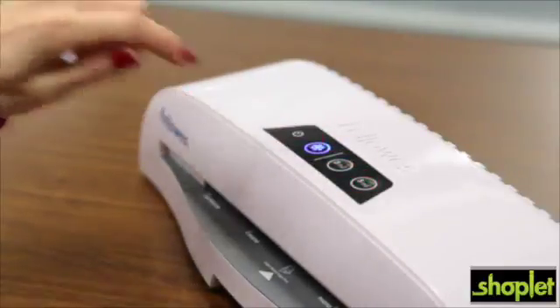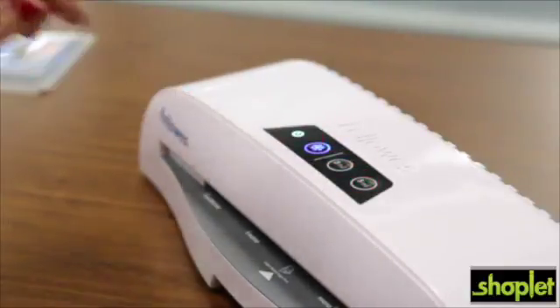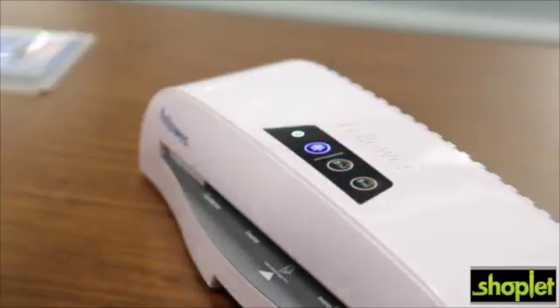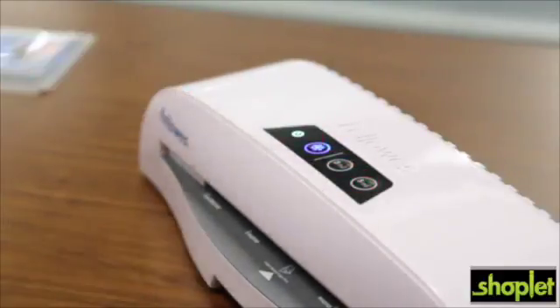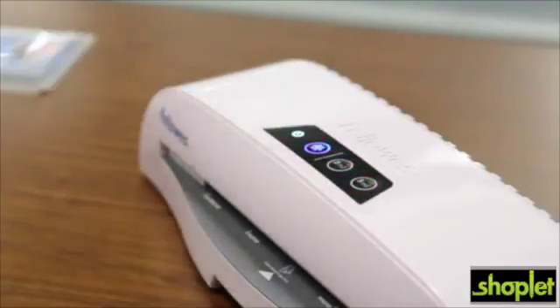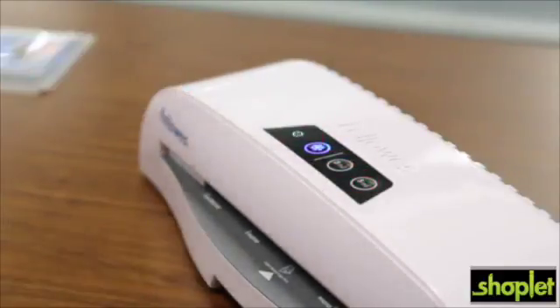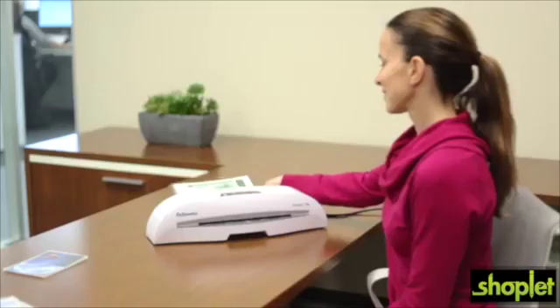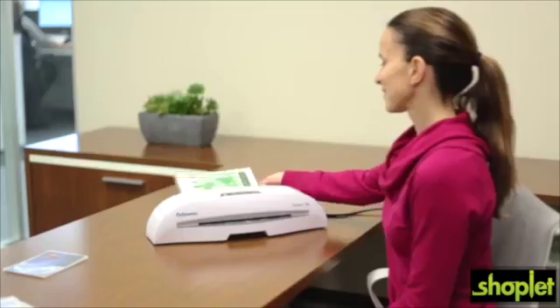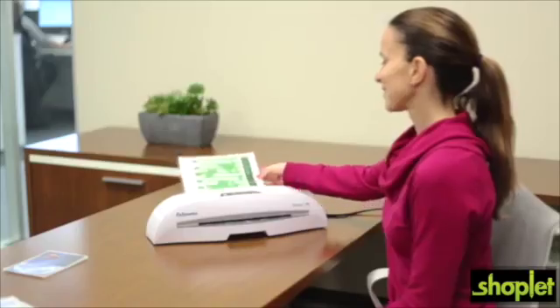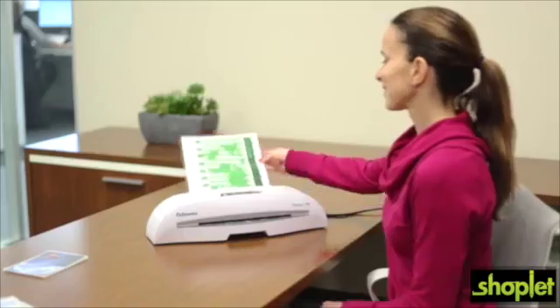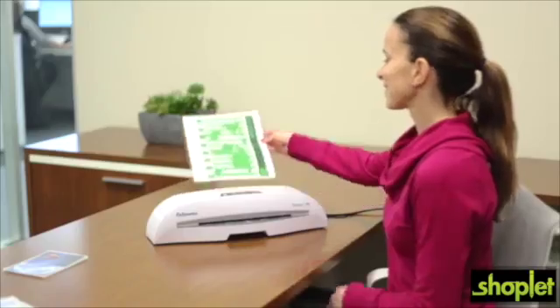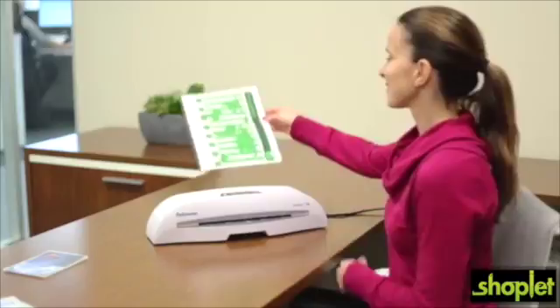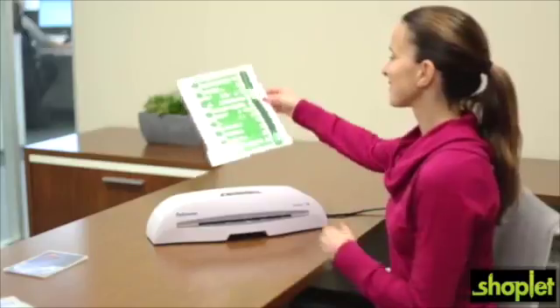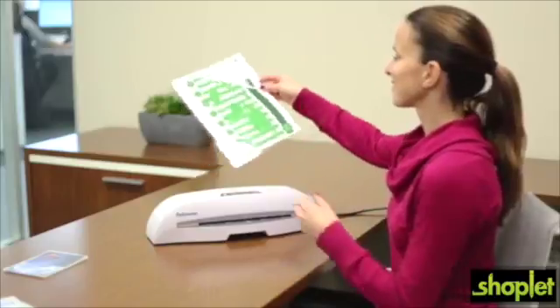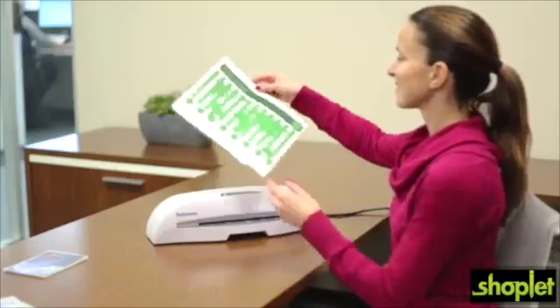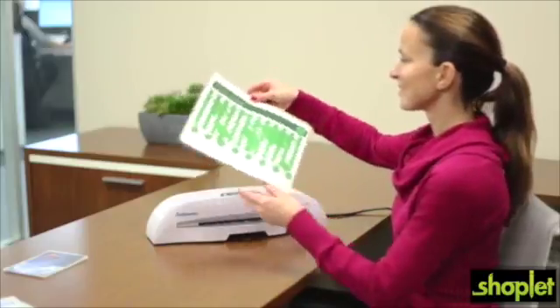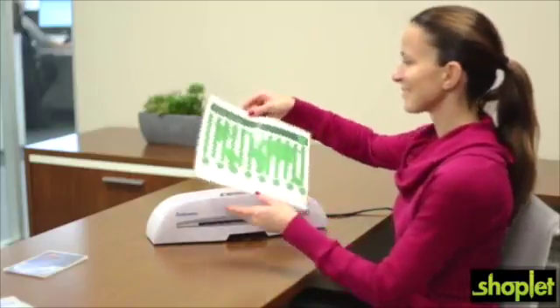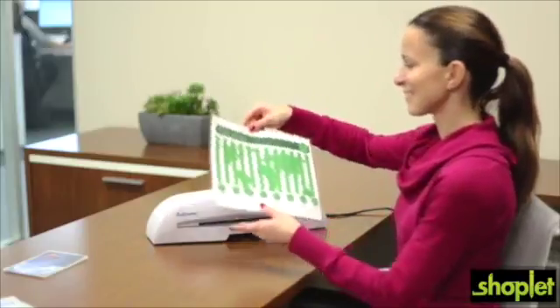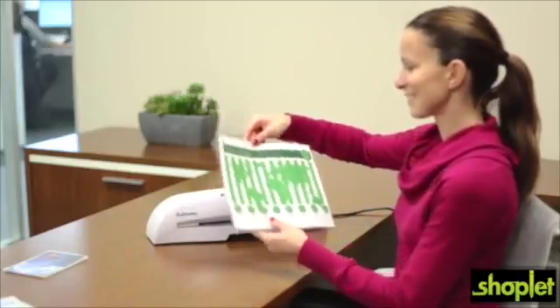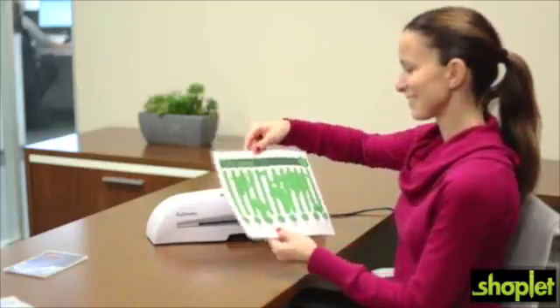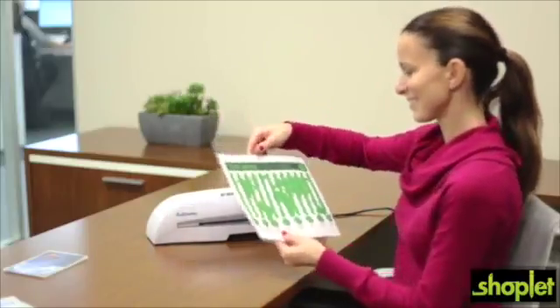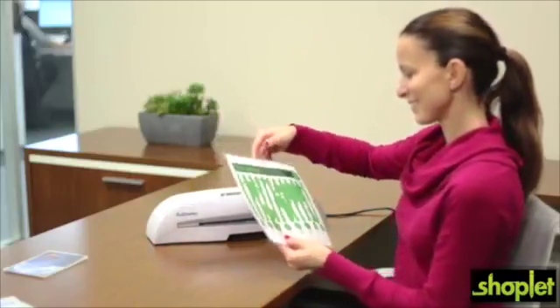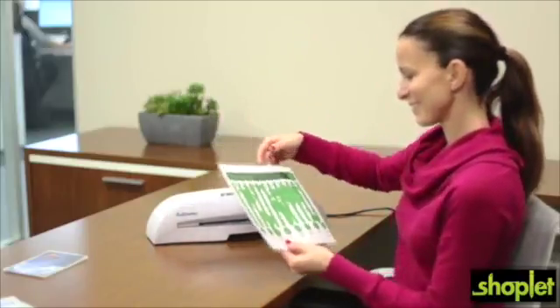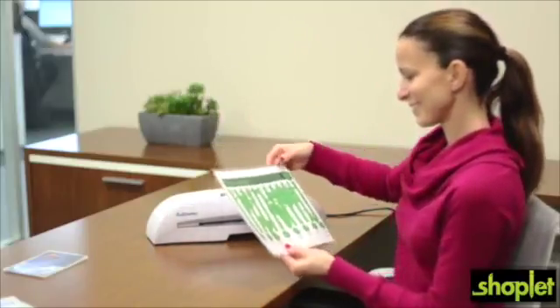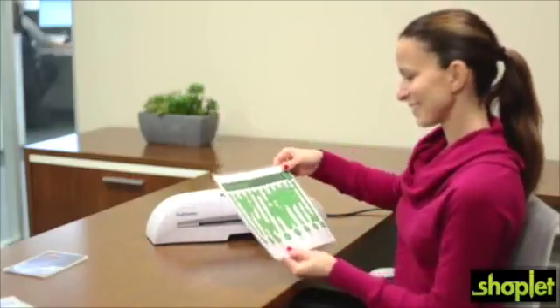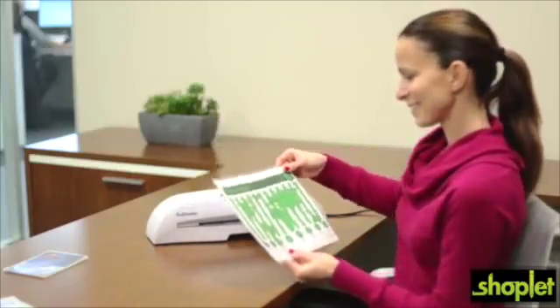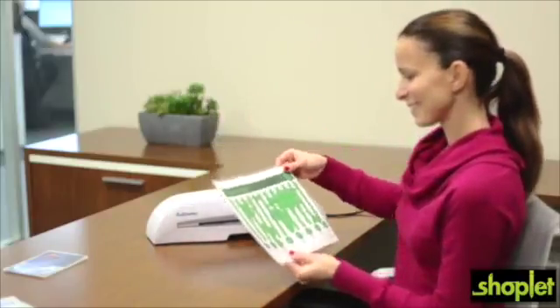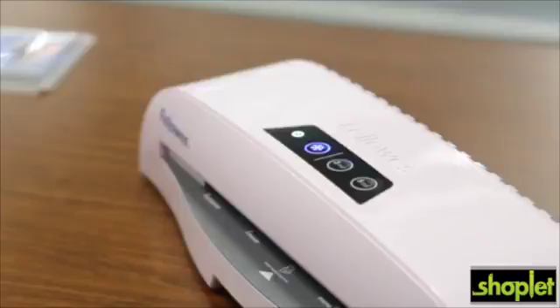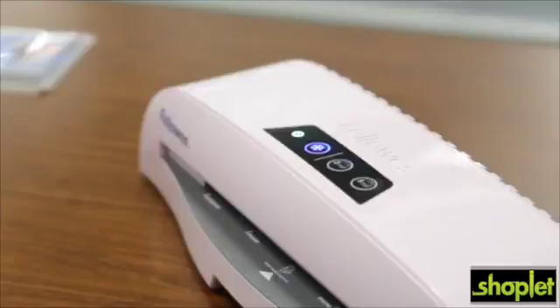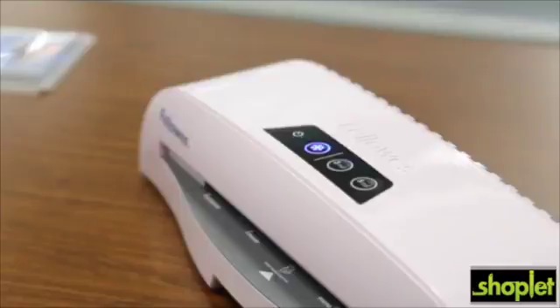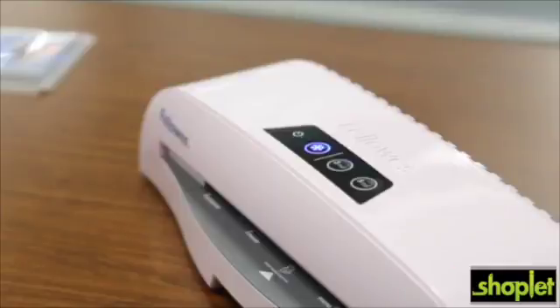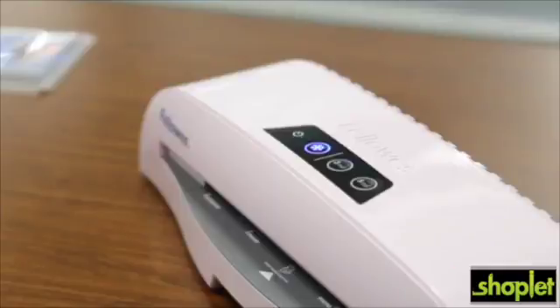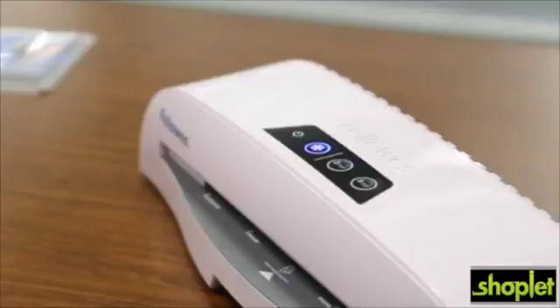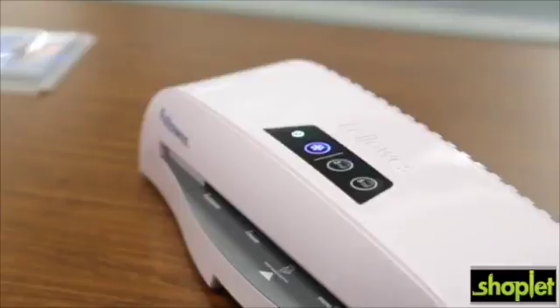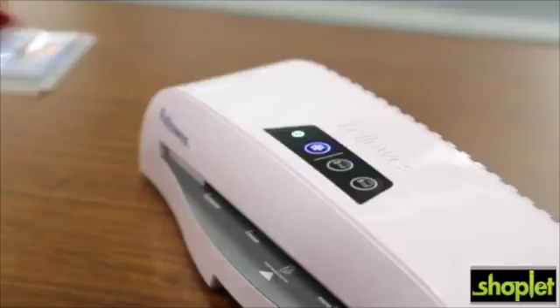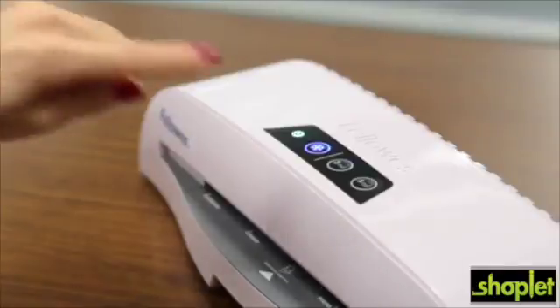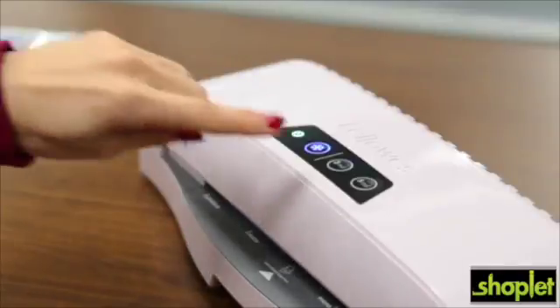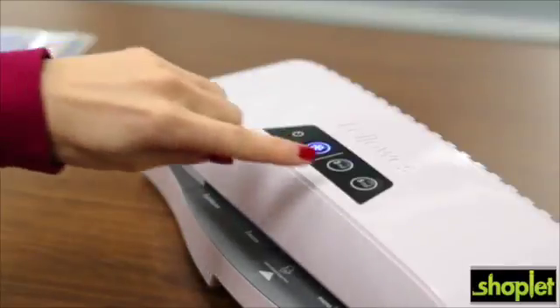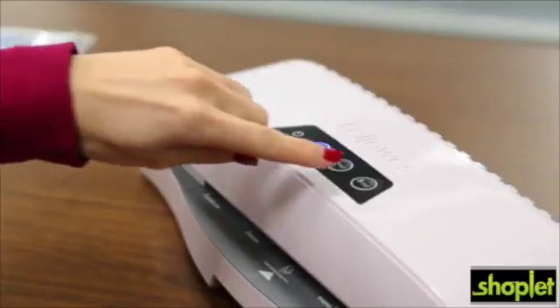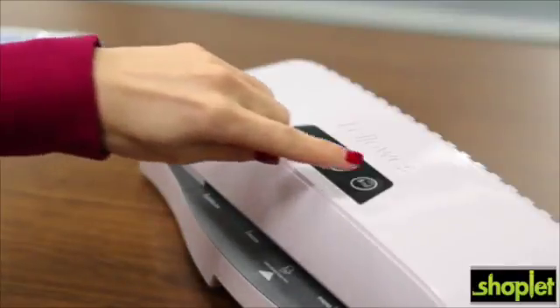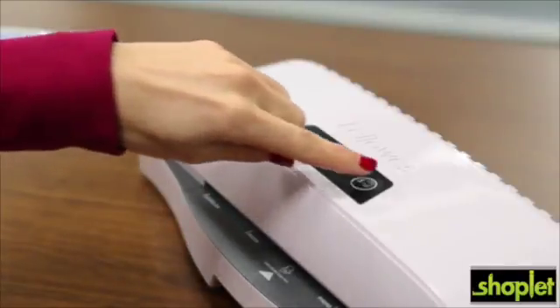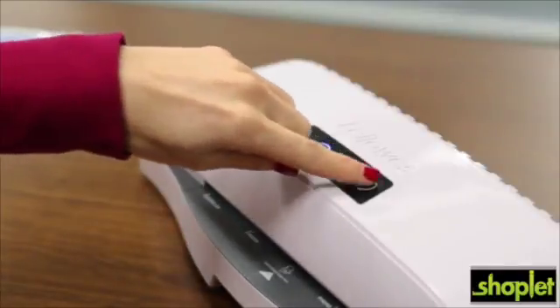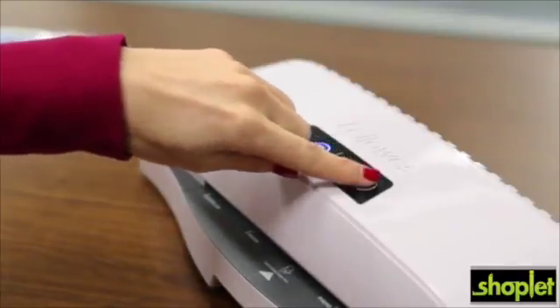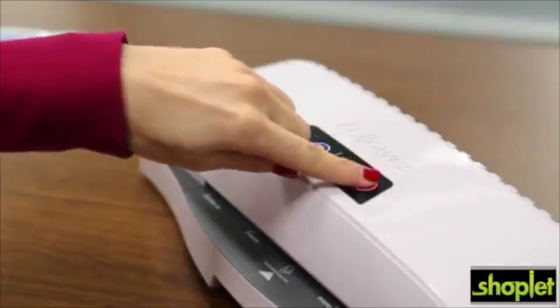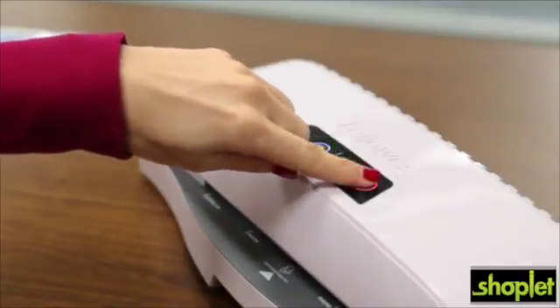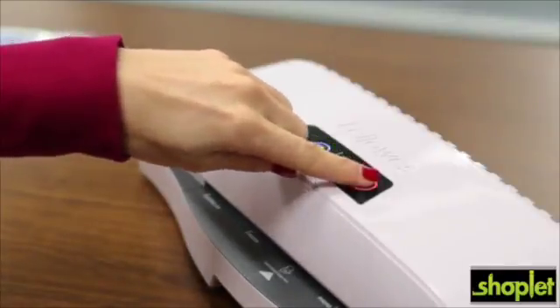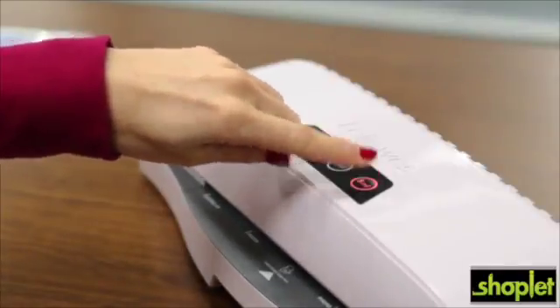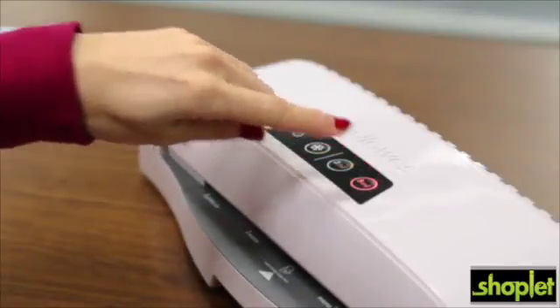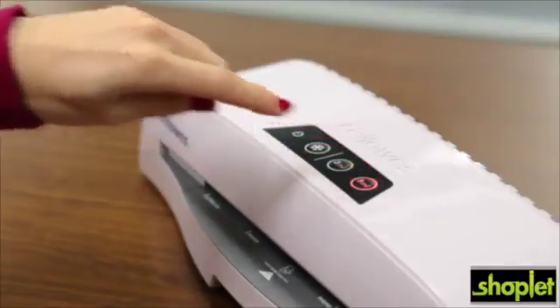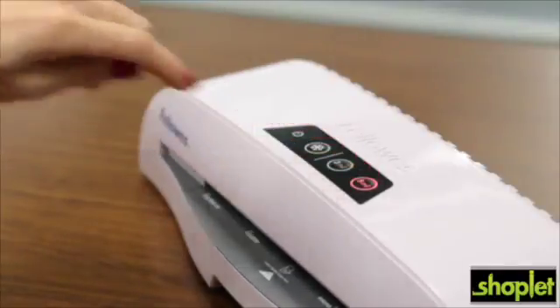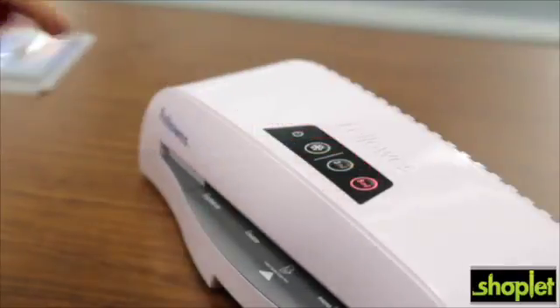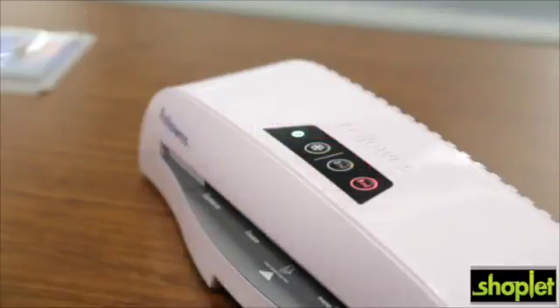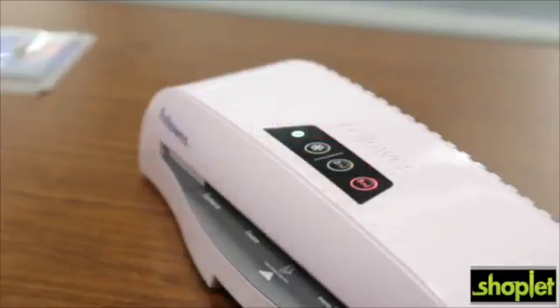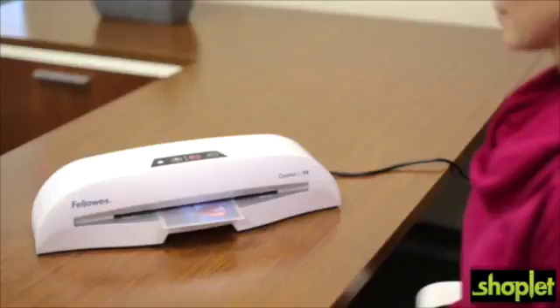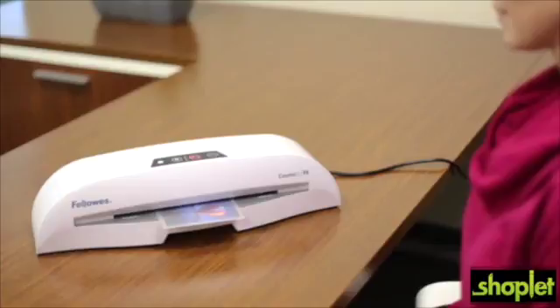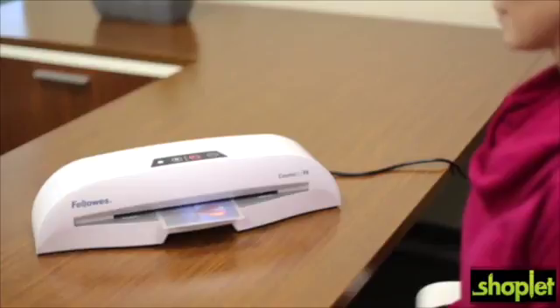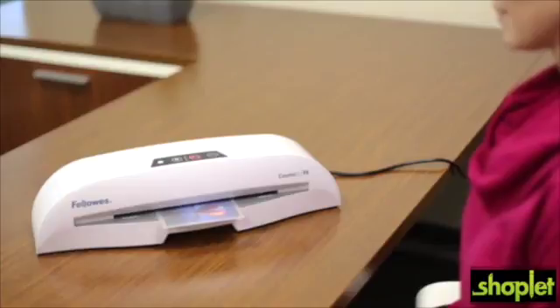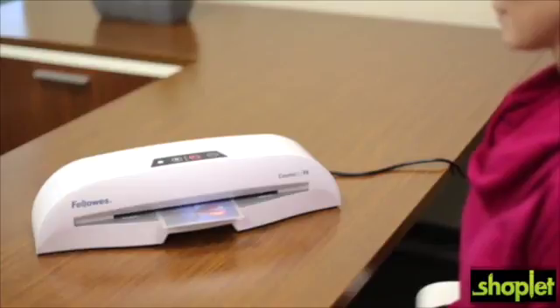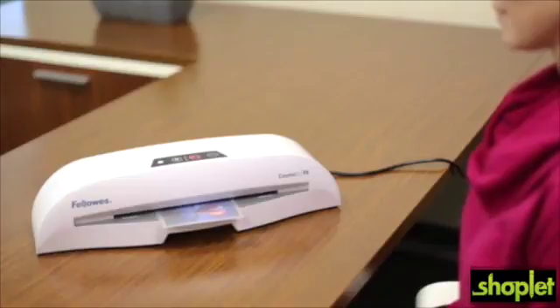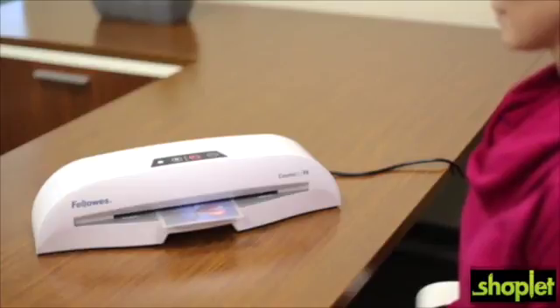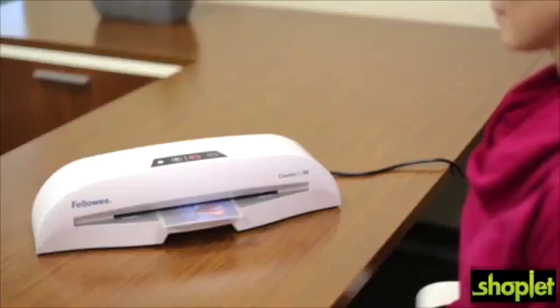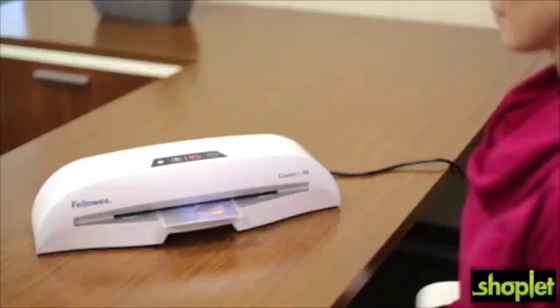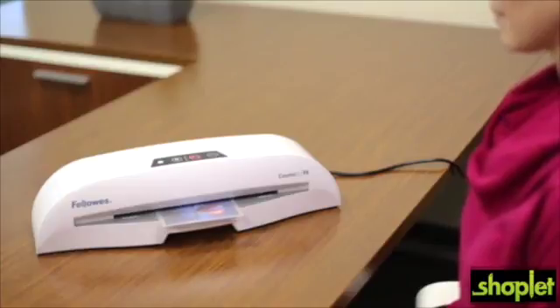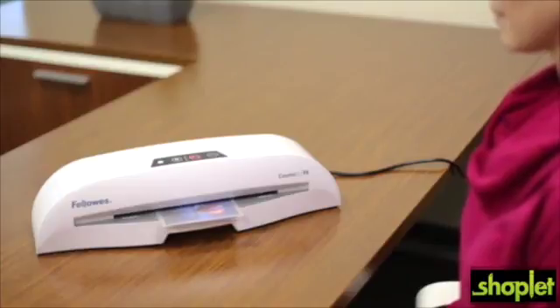When you're ready to laminate, look for the green light and listen for the beep. The Cosmic 295 will let you know when it's ready to go.